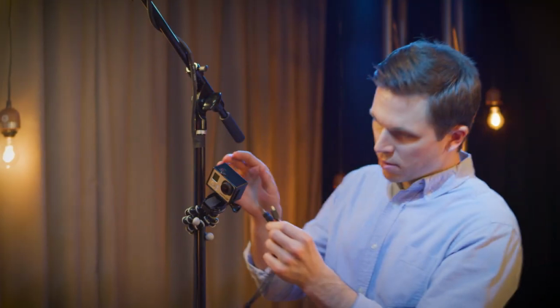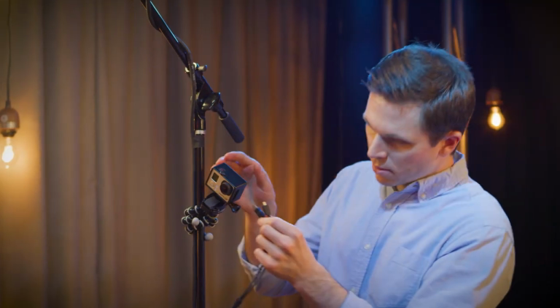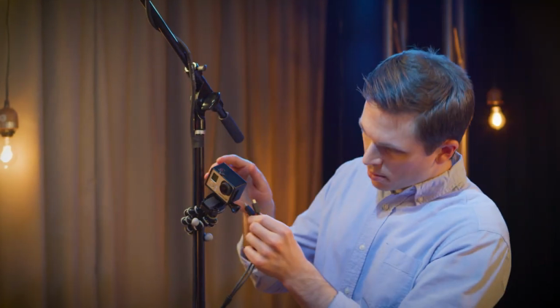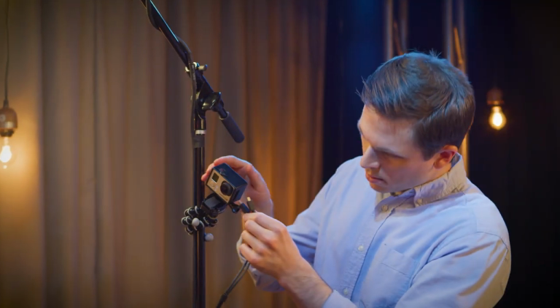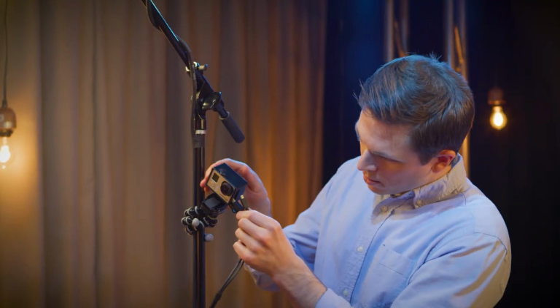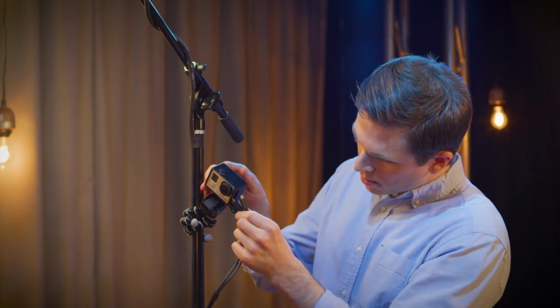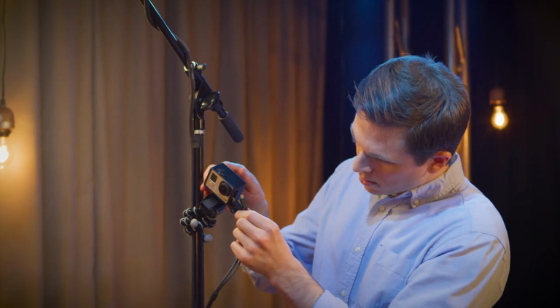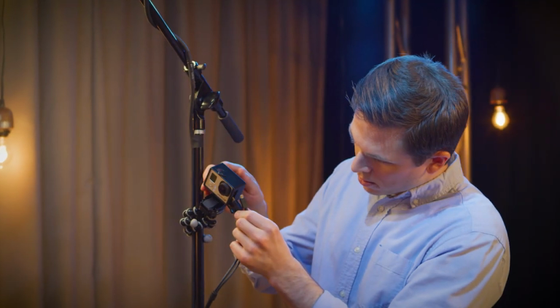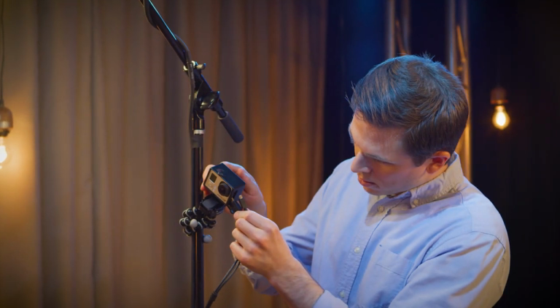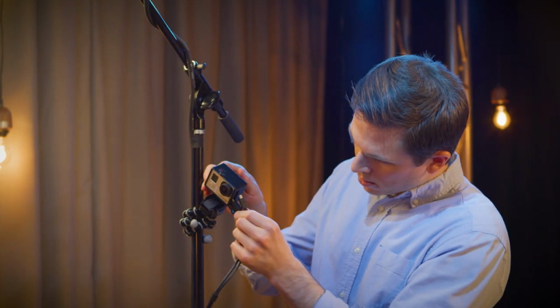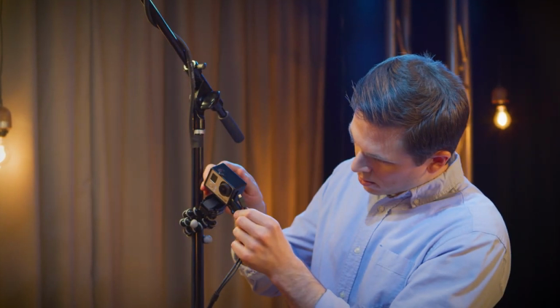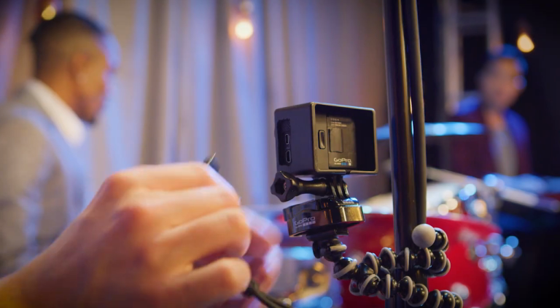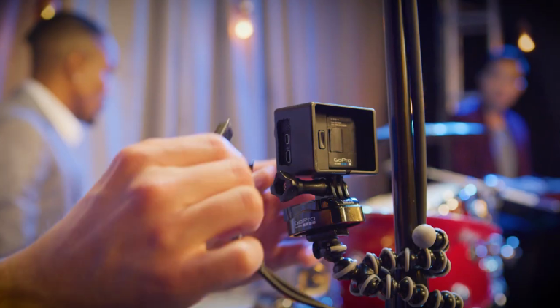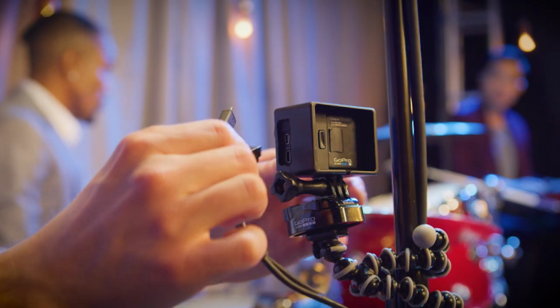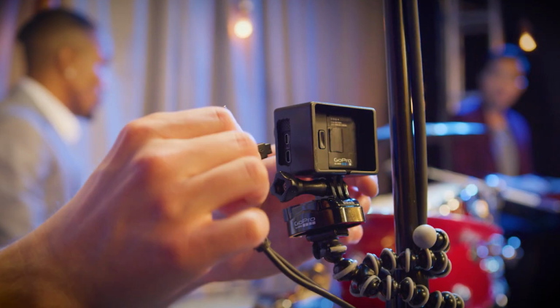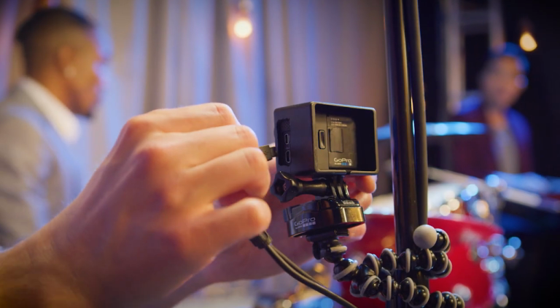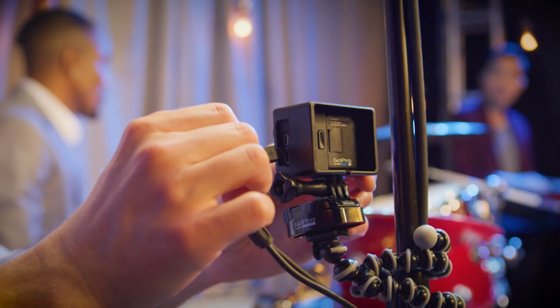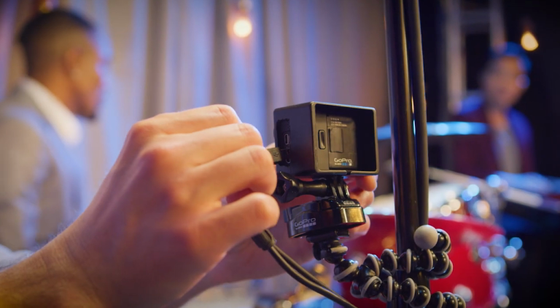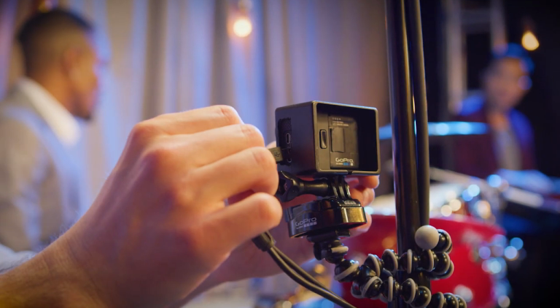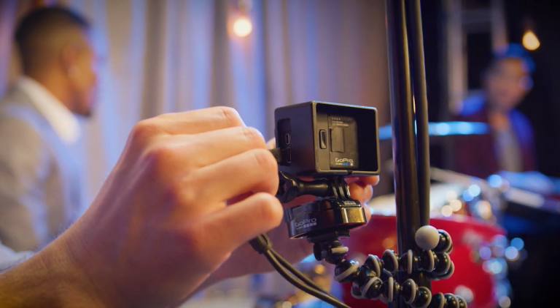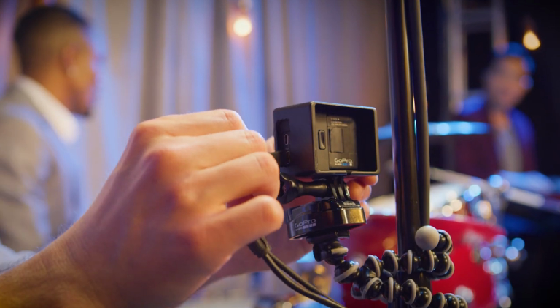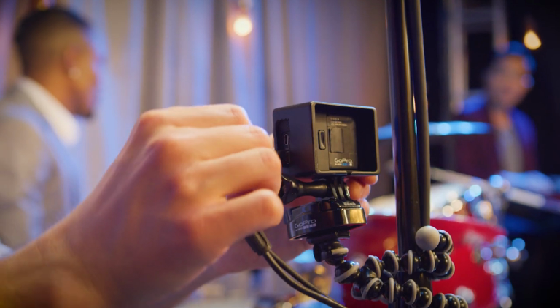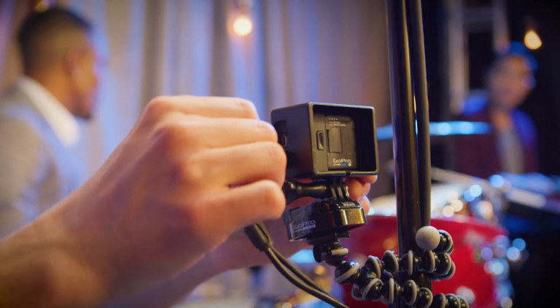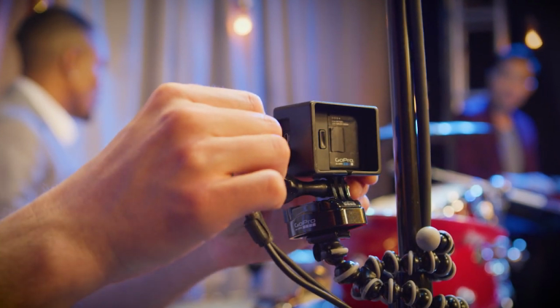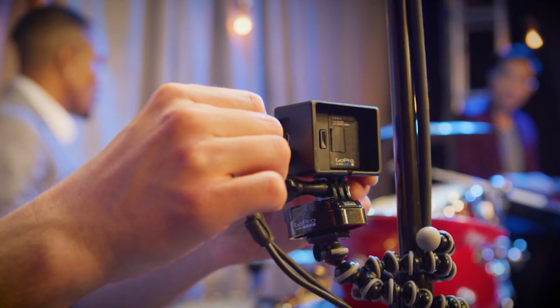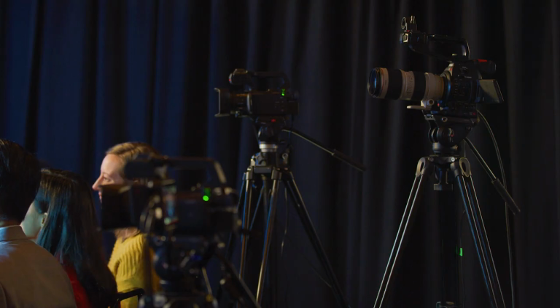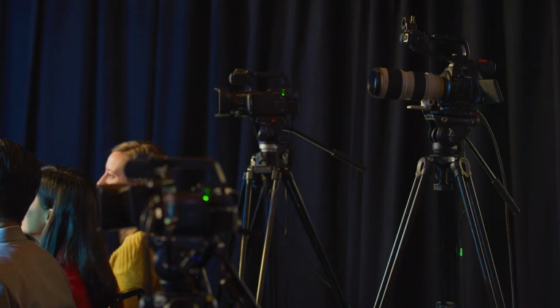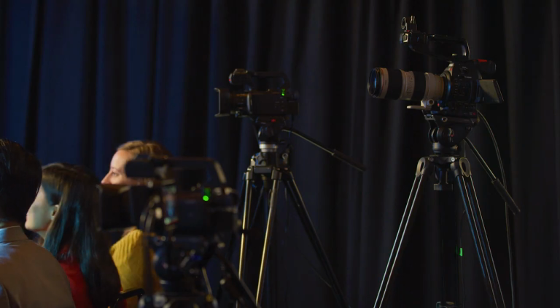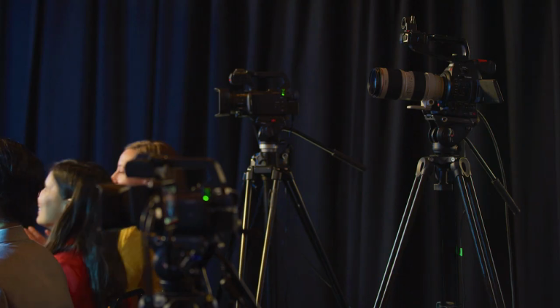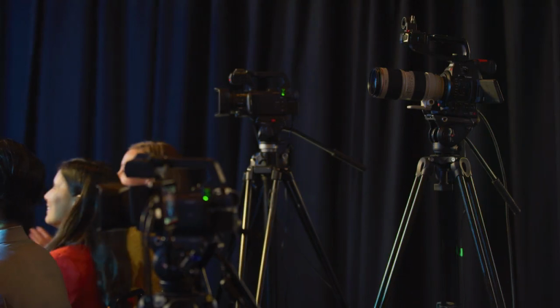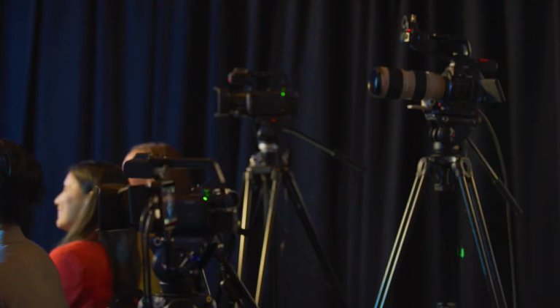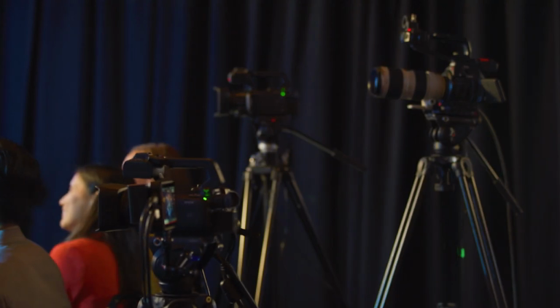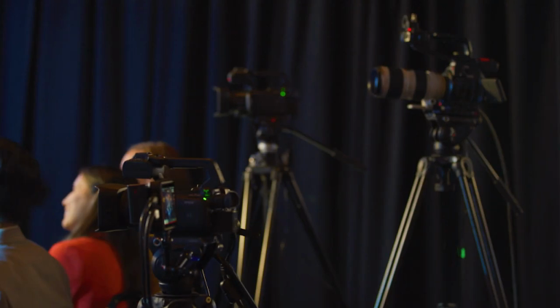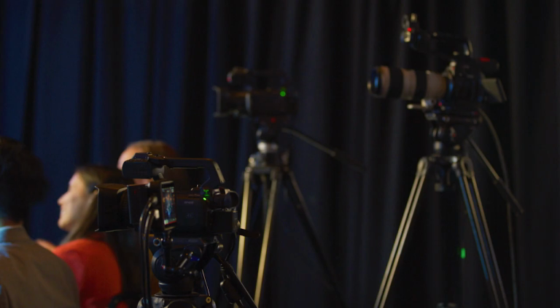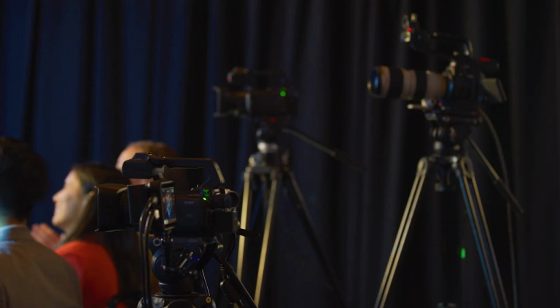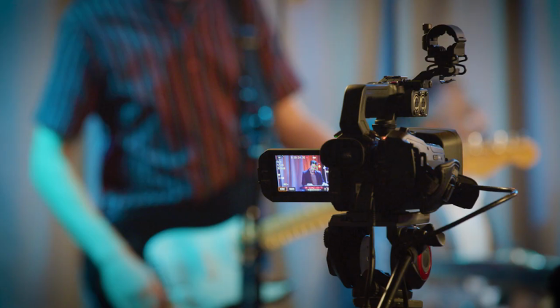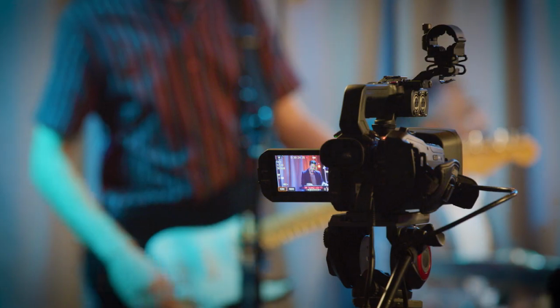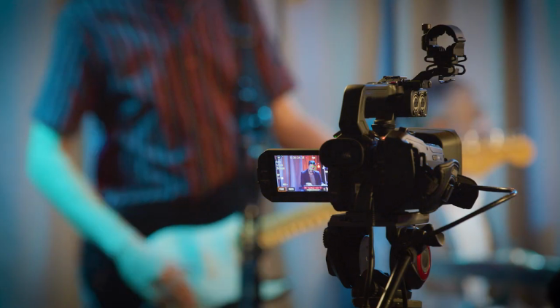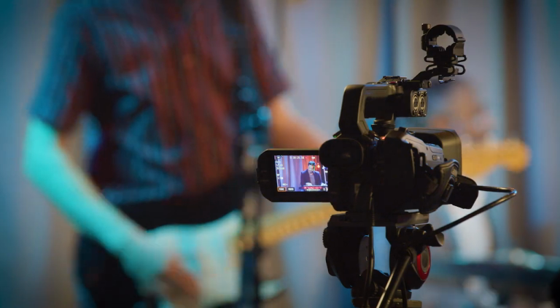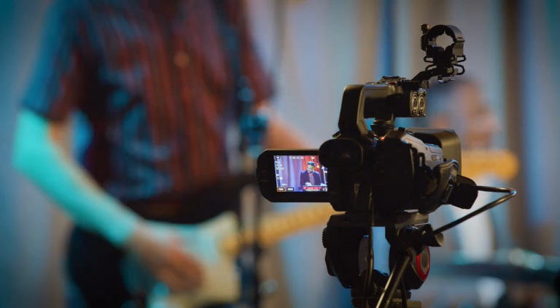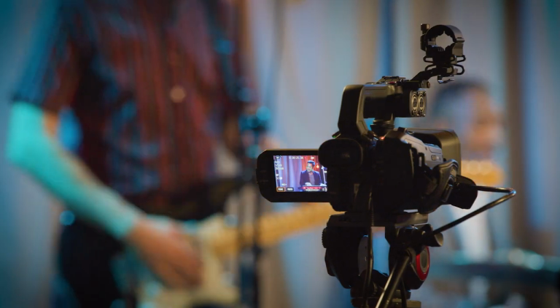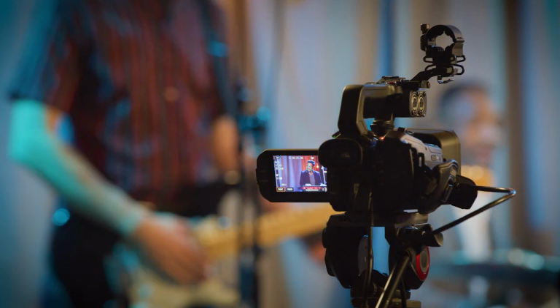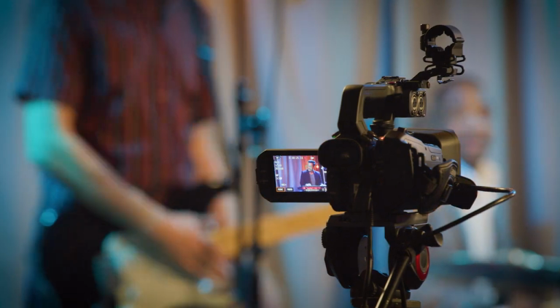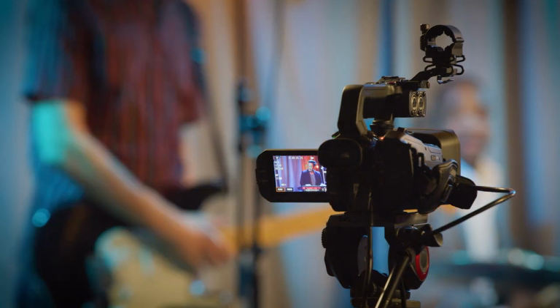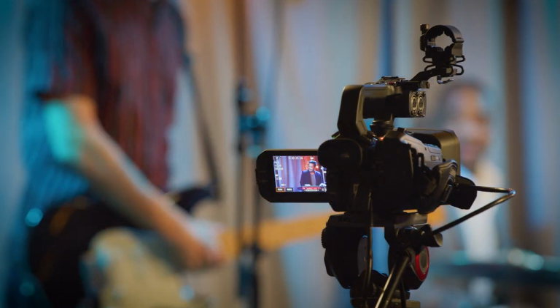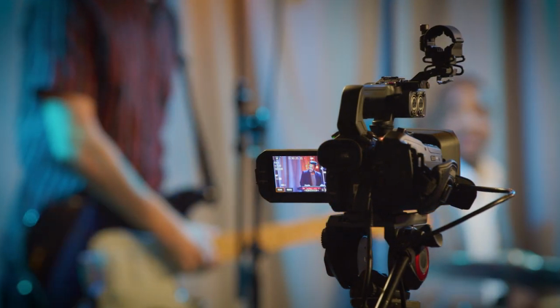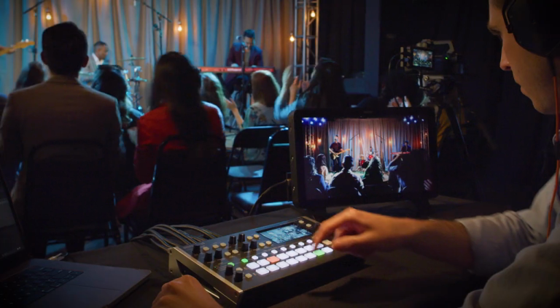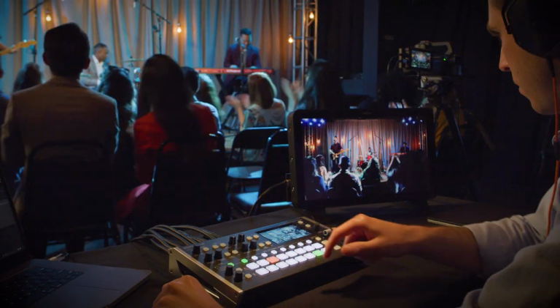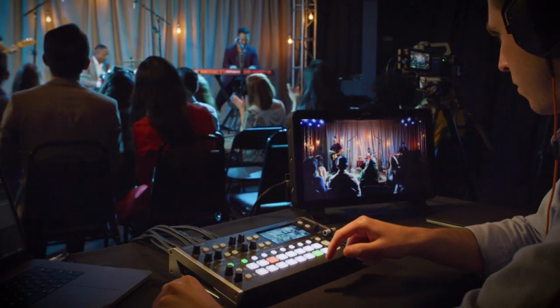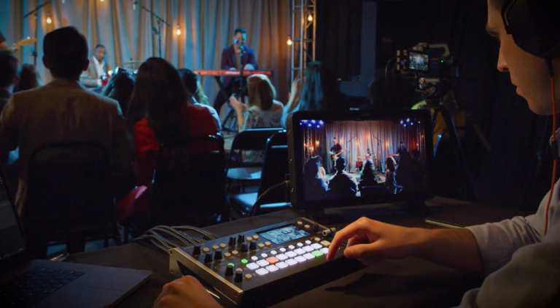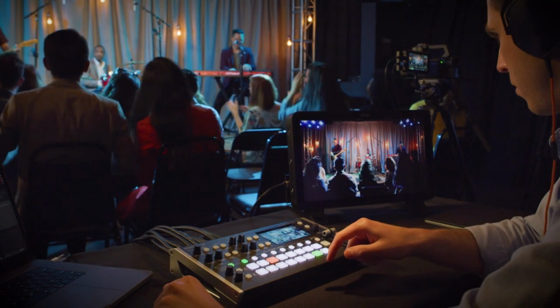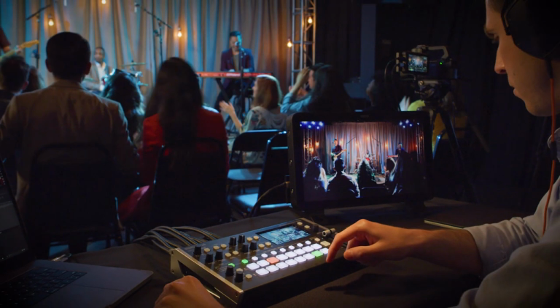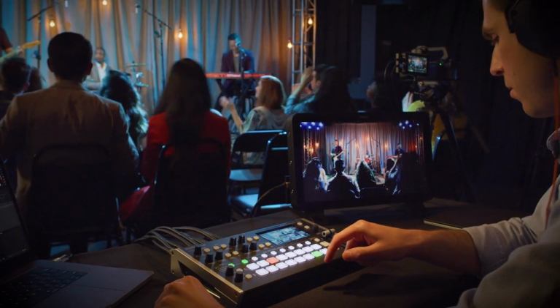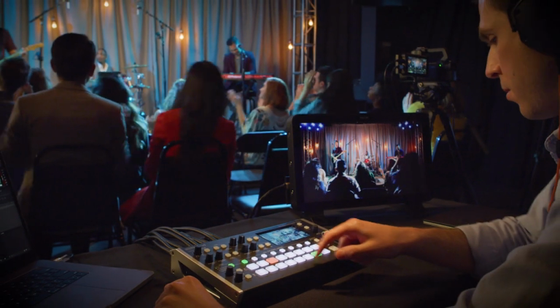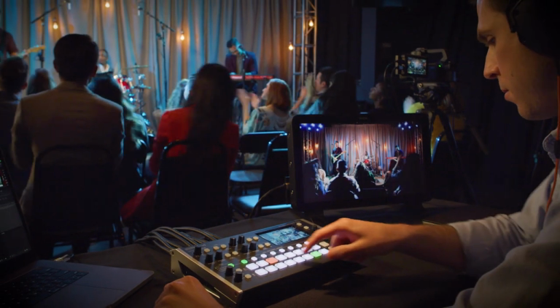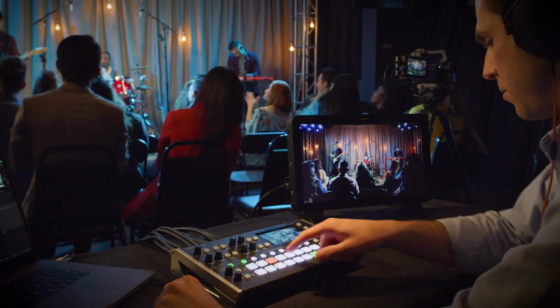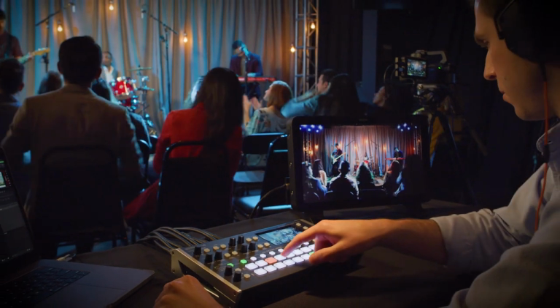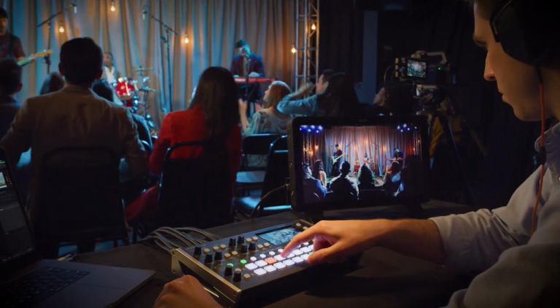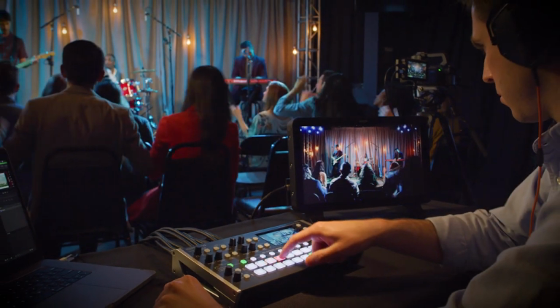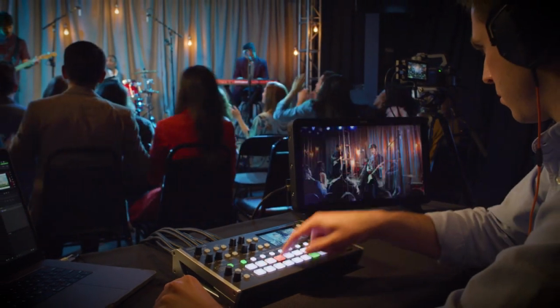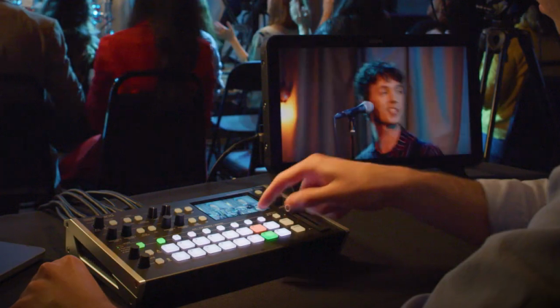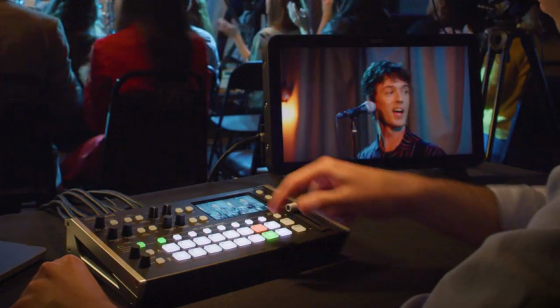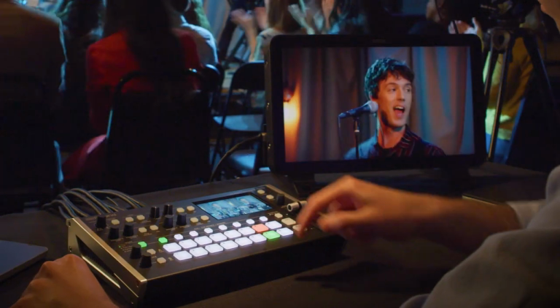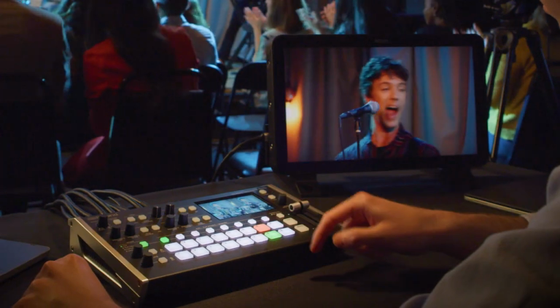With more camera inputs, you can make your production dynamic by adding more coverage and combining engaging wide and tight shots.